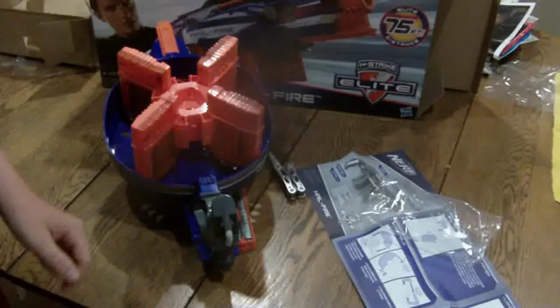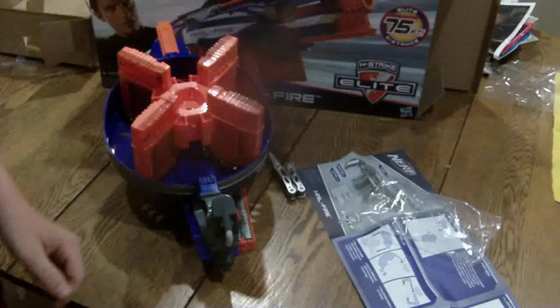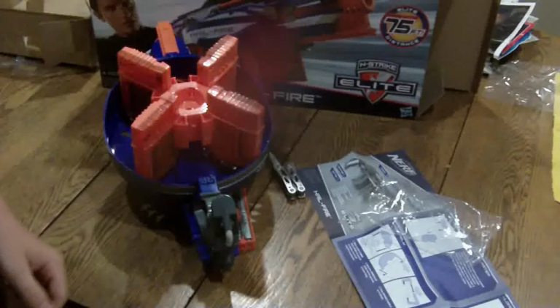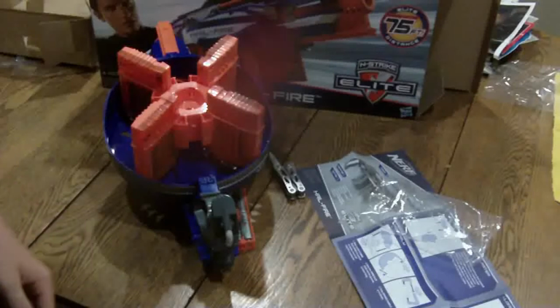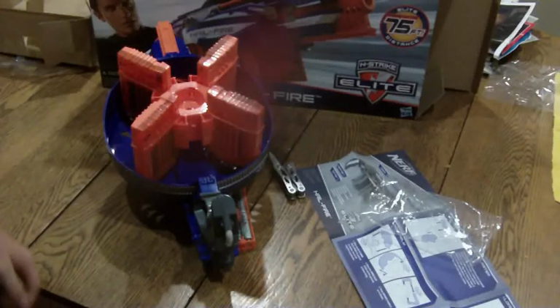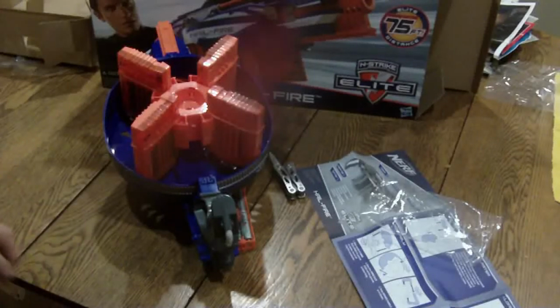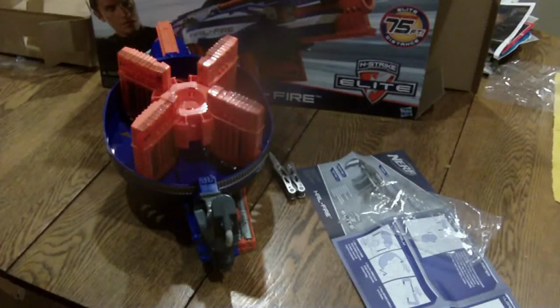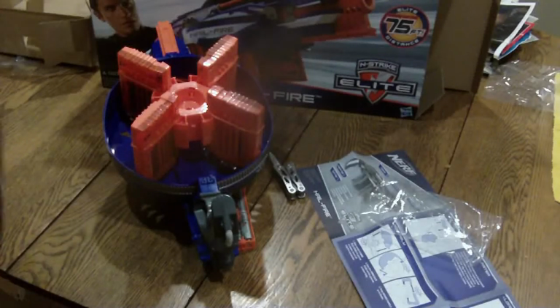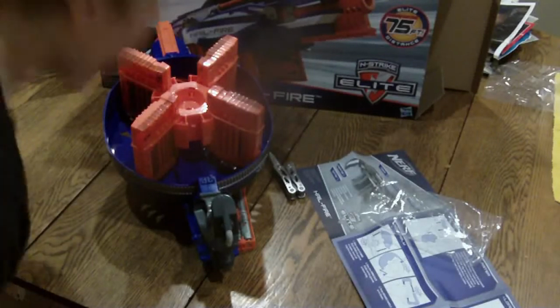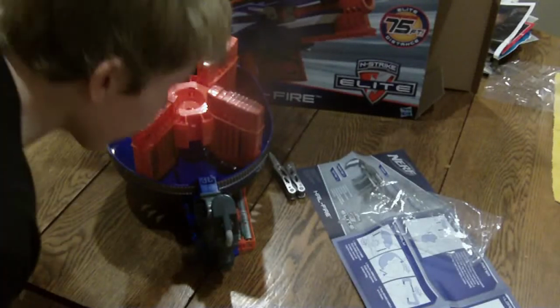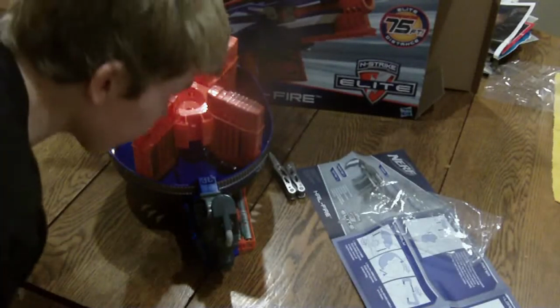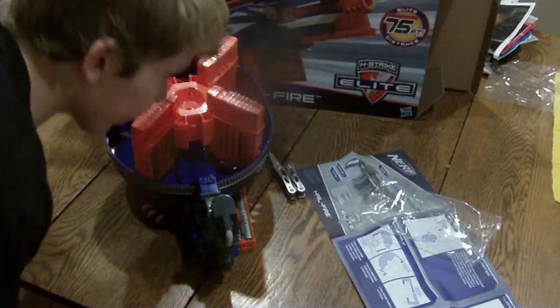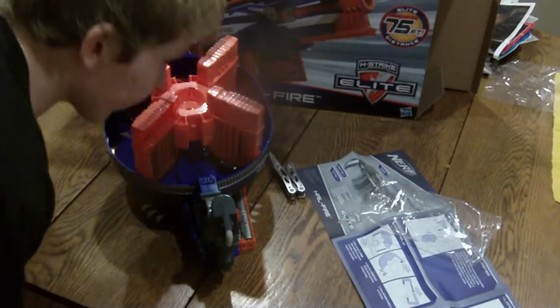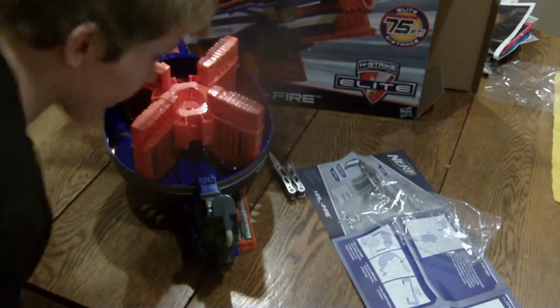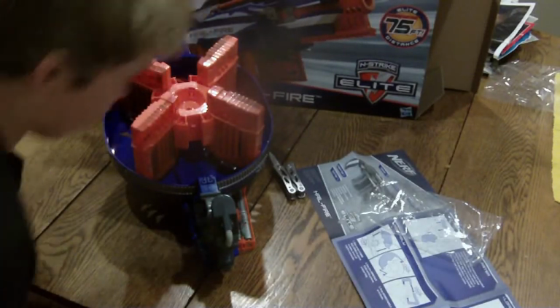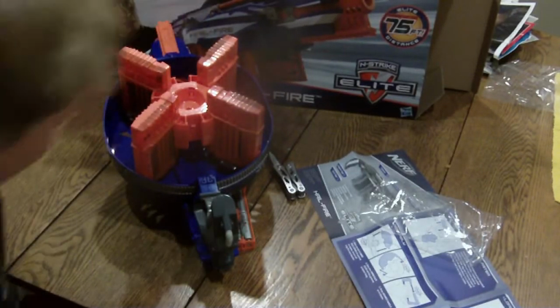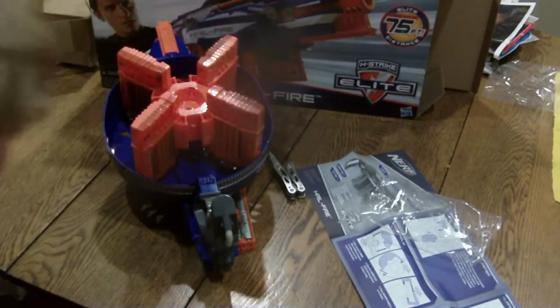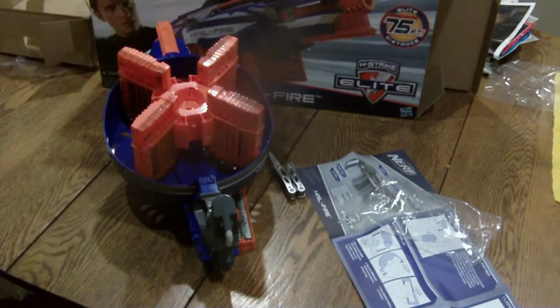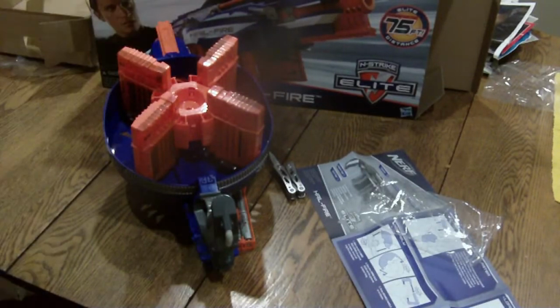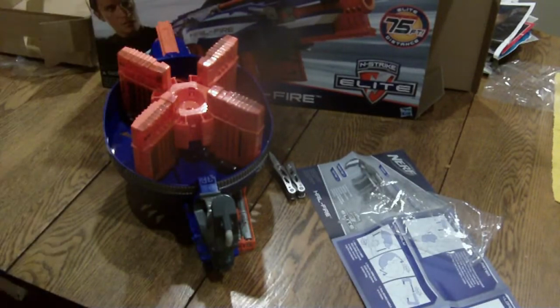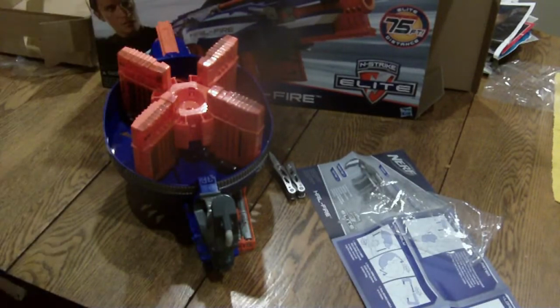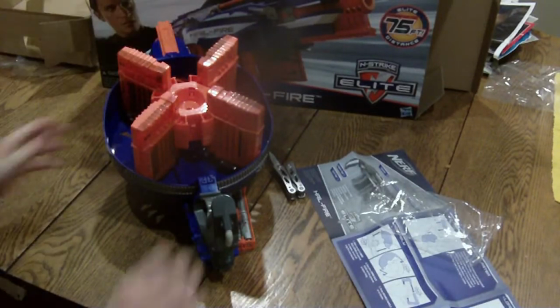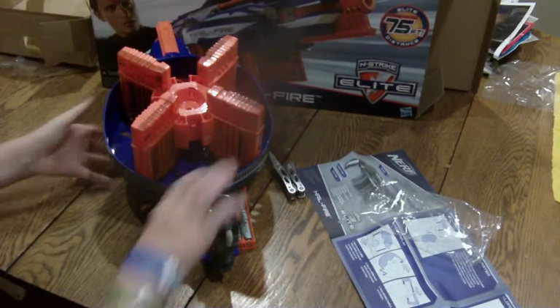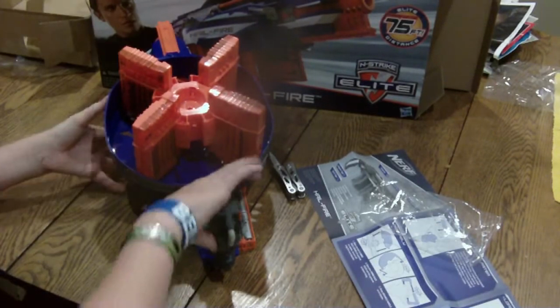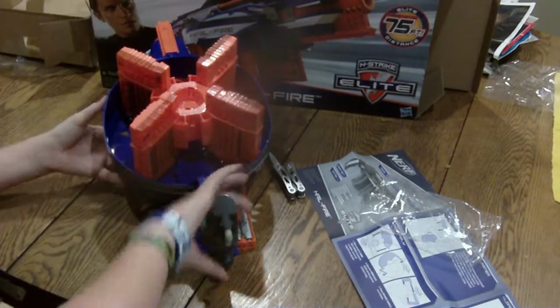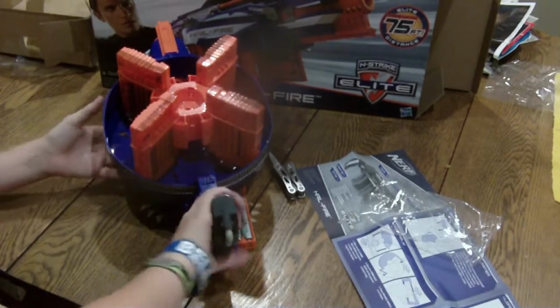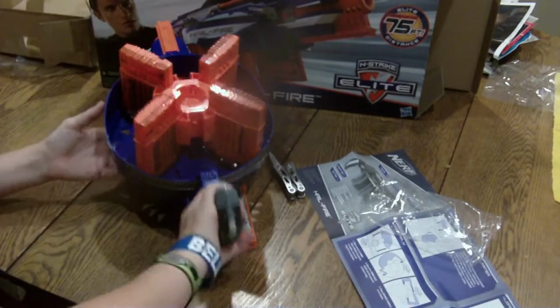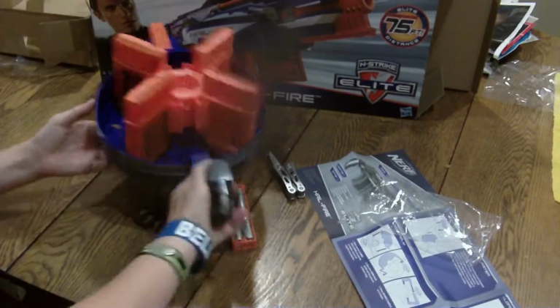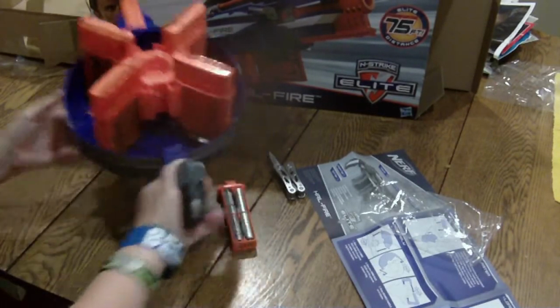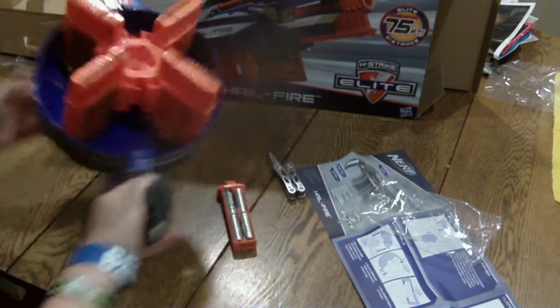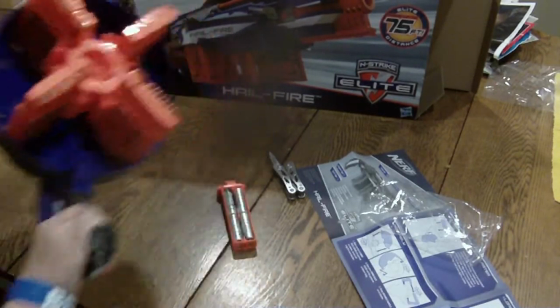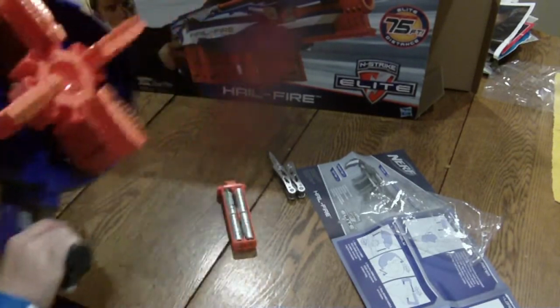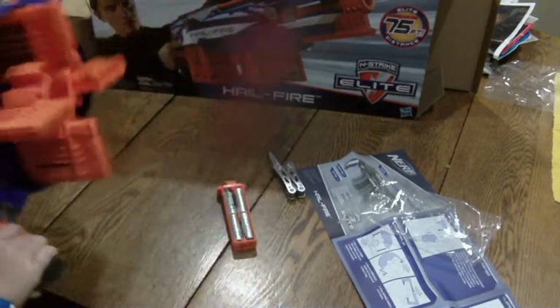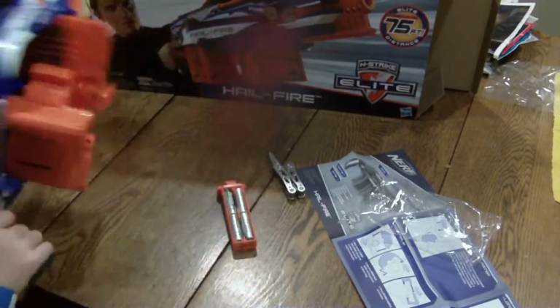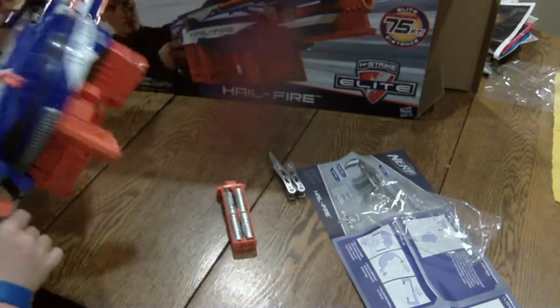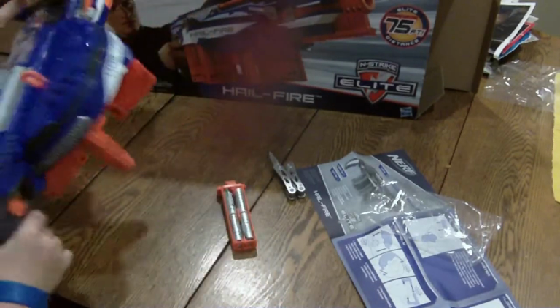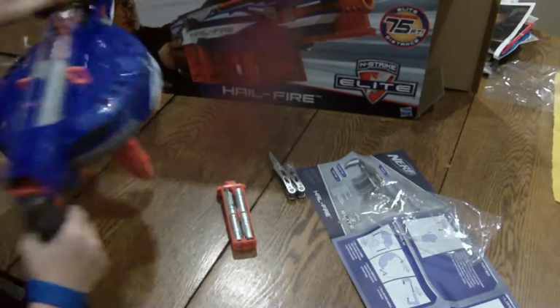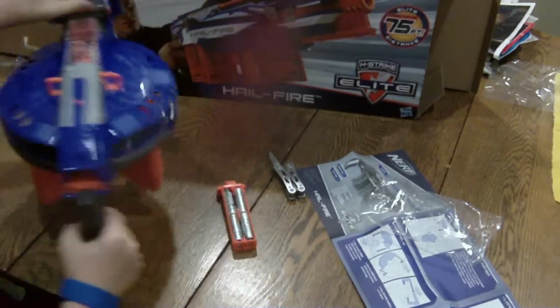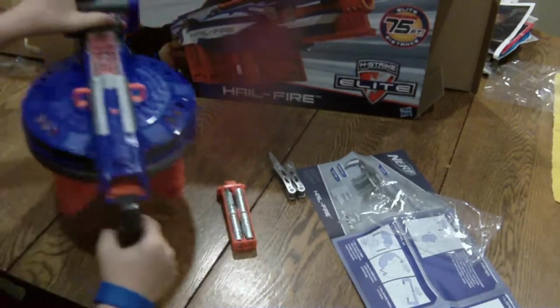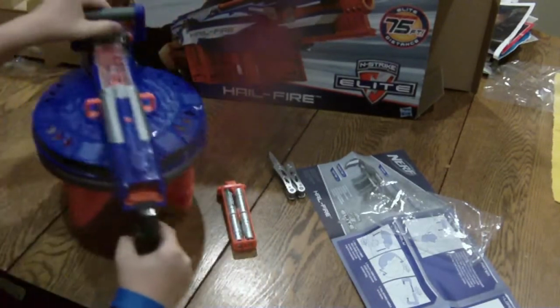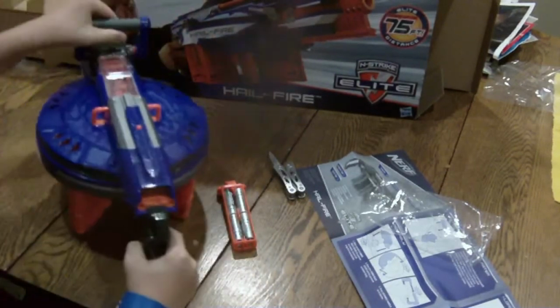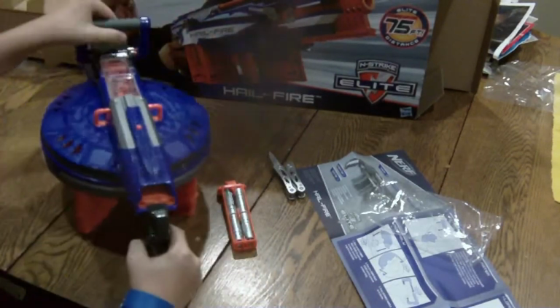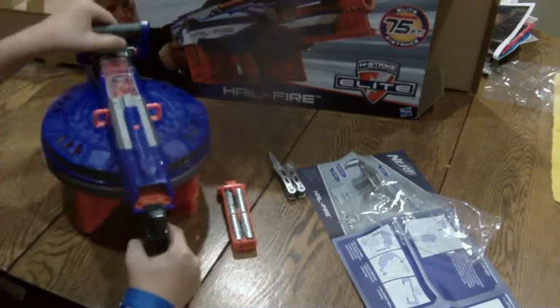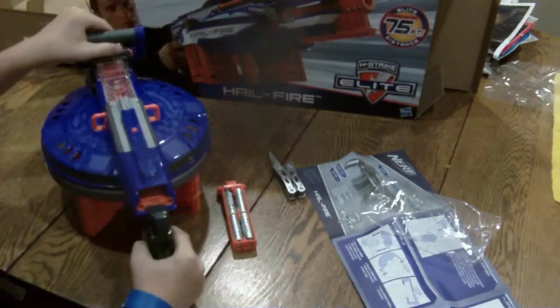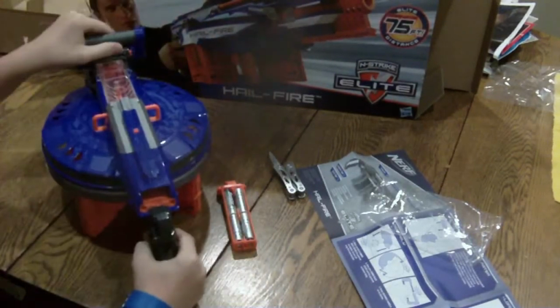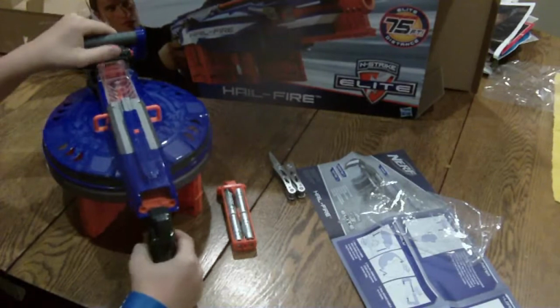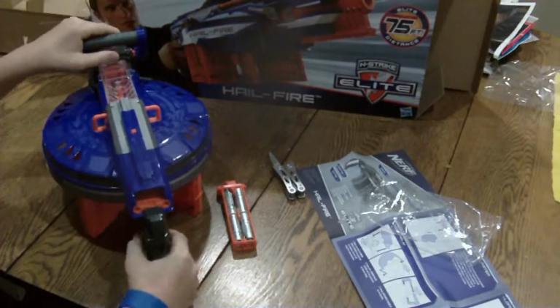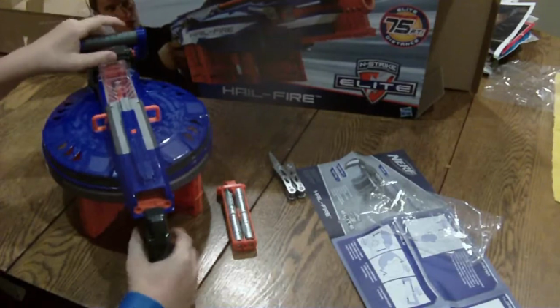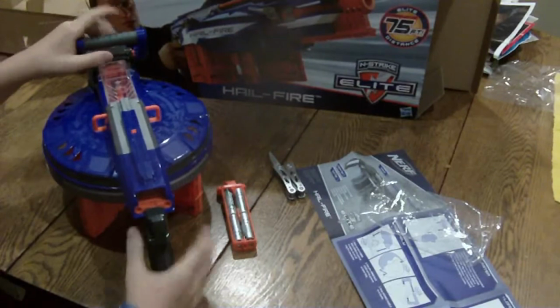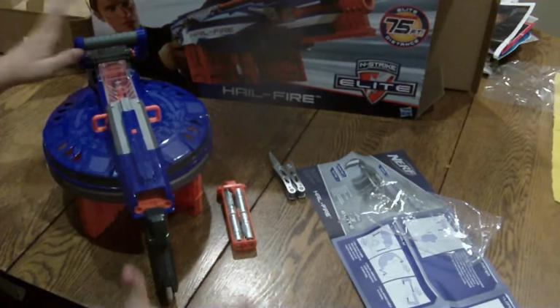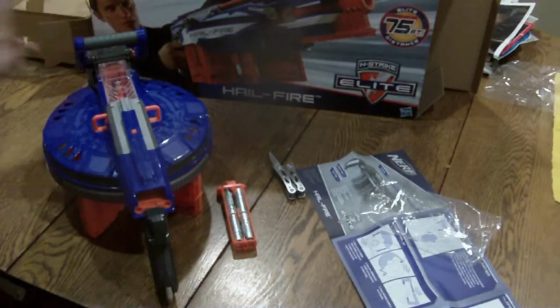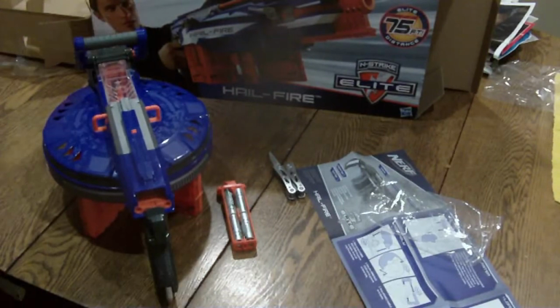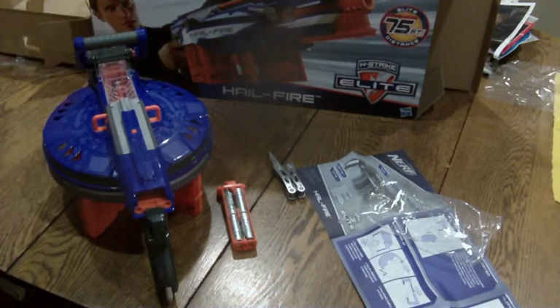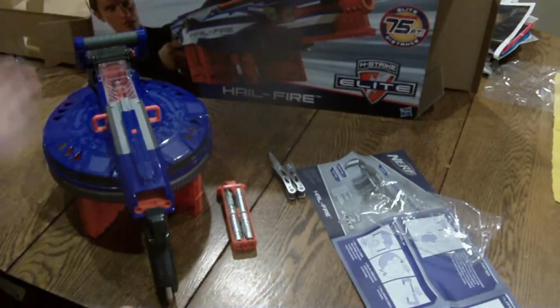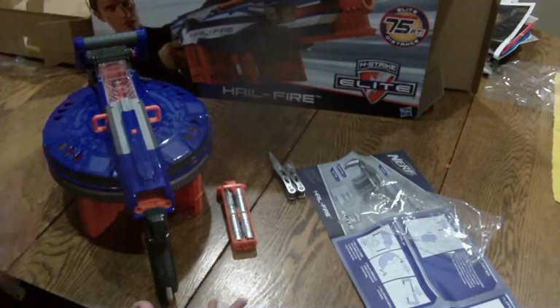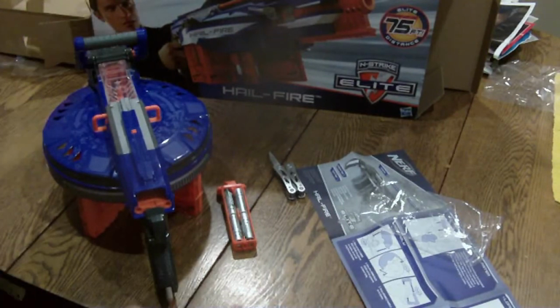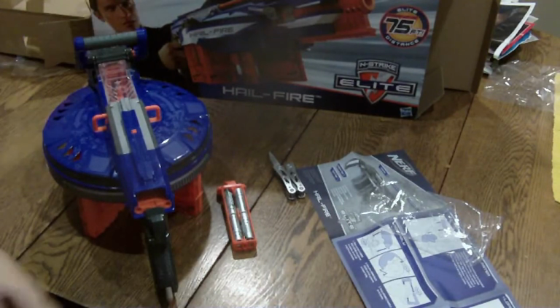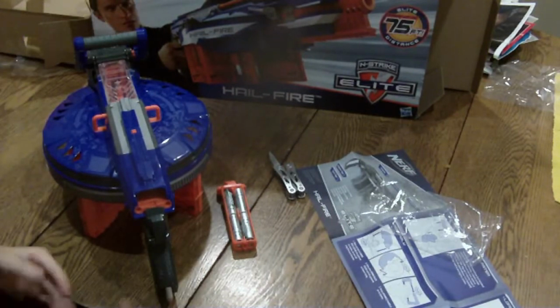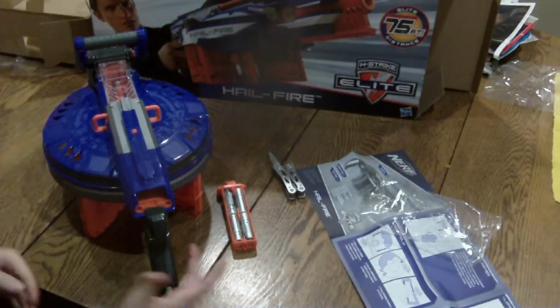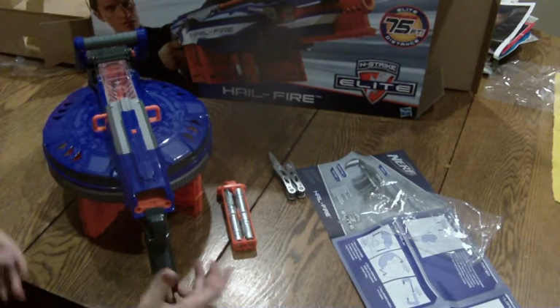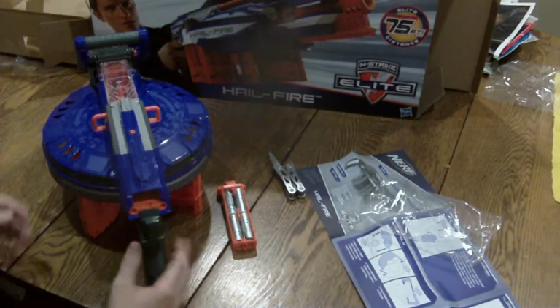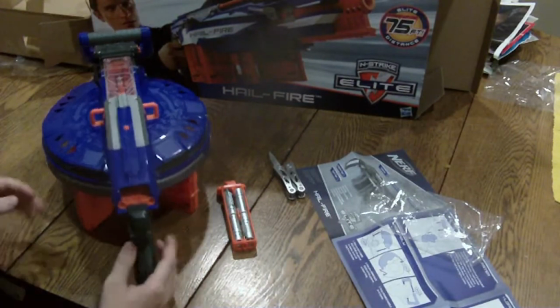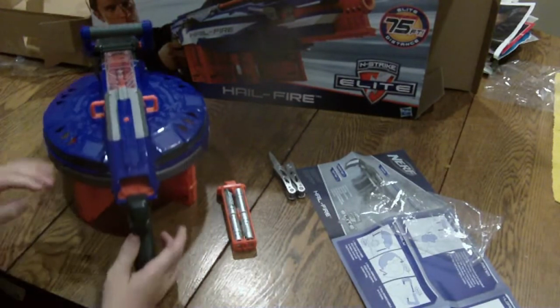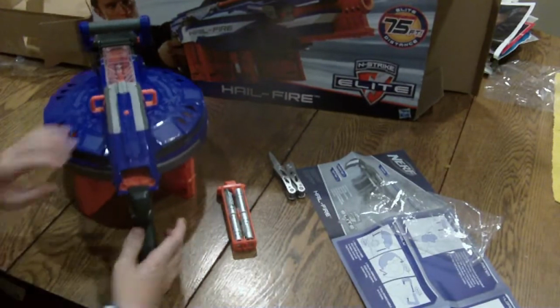Hey guys, I'm the Camera Director, and this is the Nerf Hailfire. I just got my hands on one of these, and I am super excited.